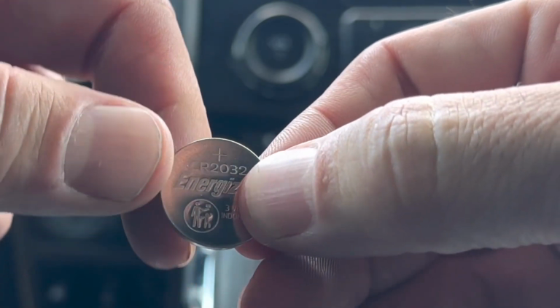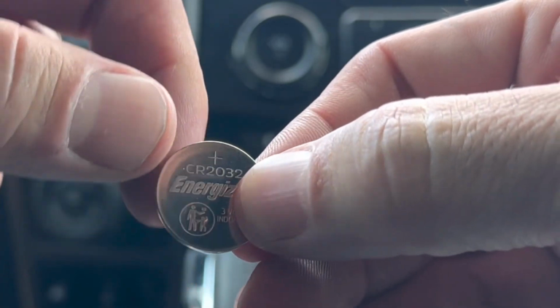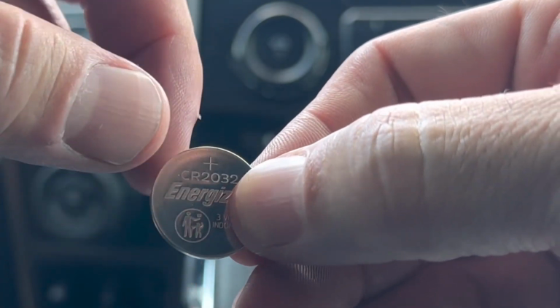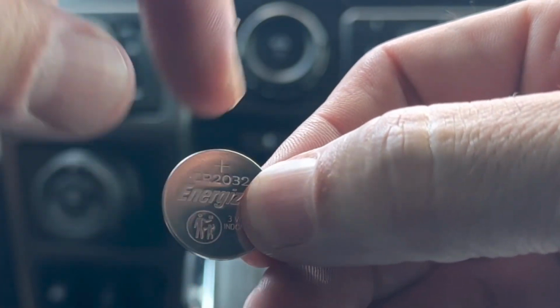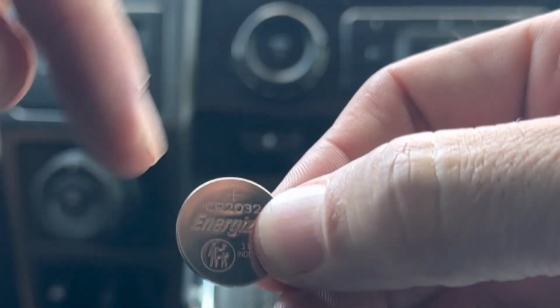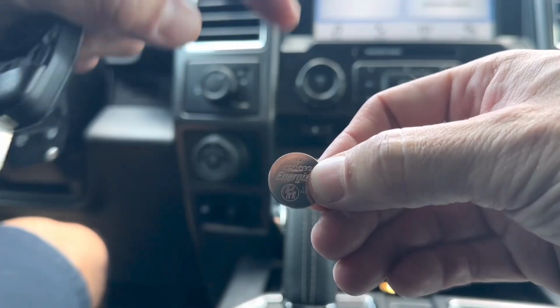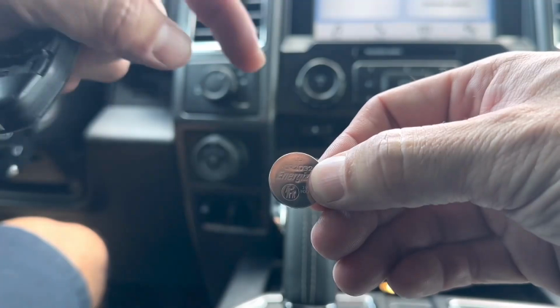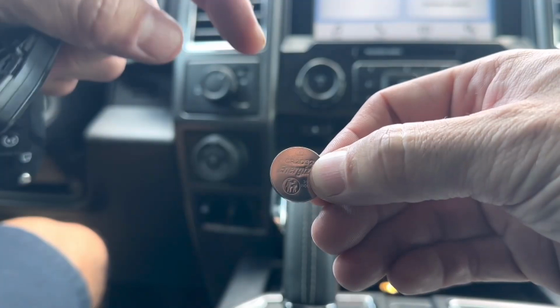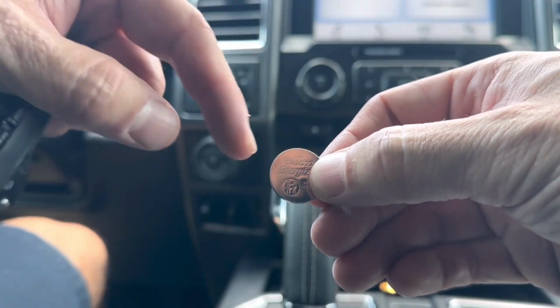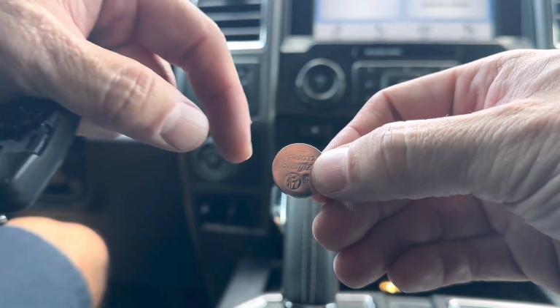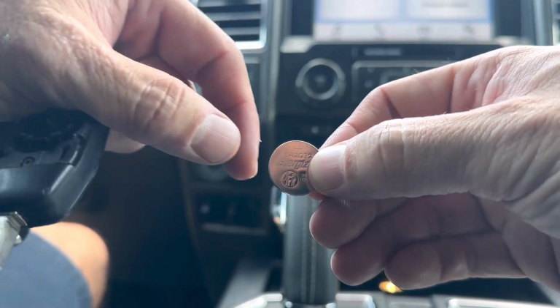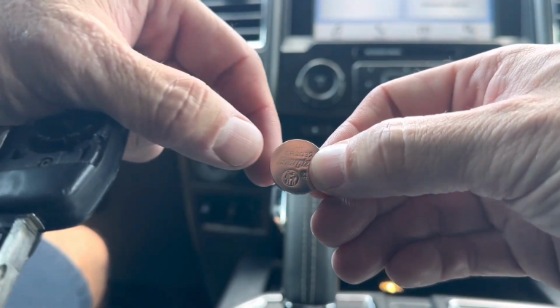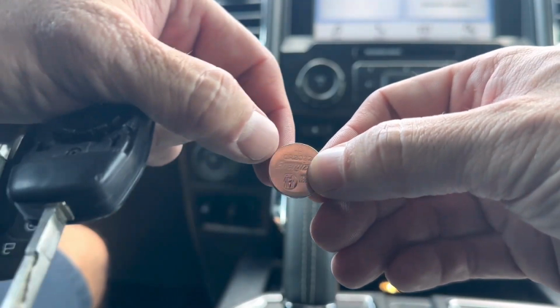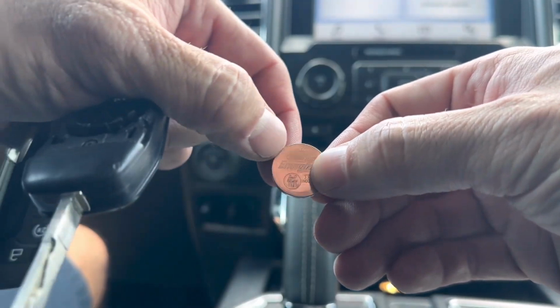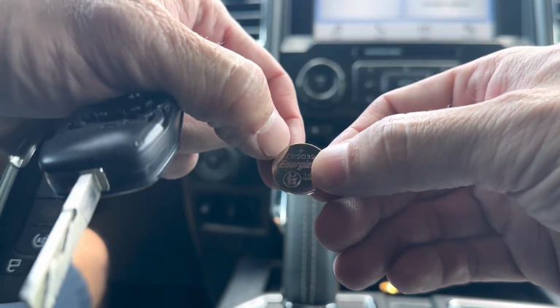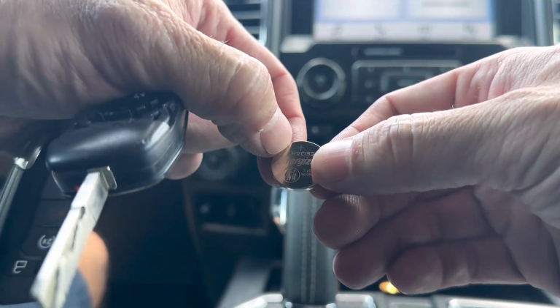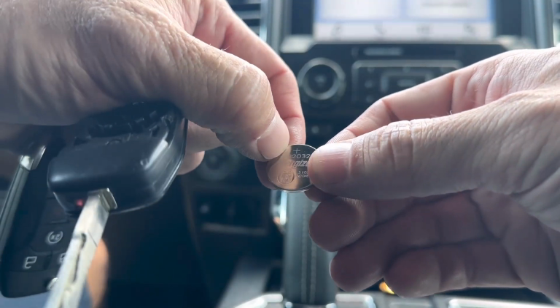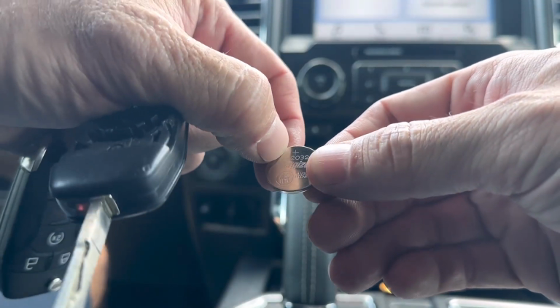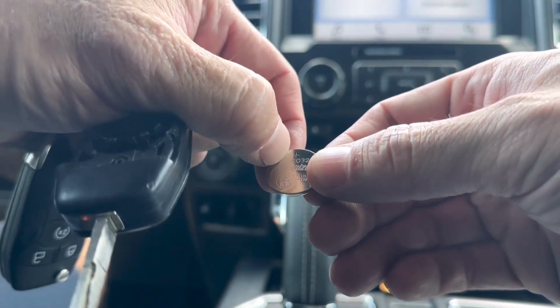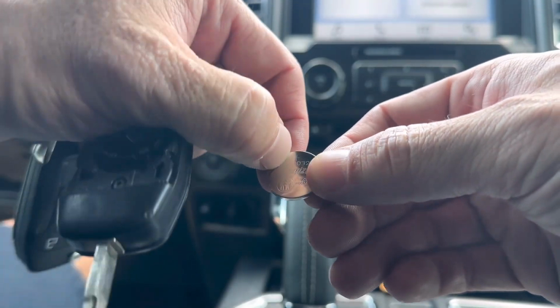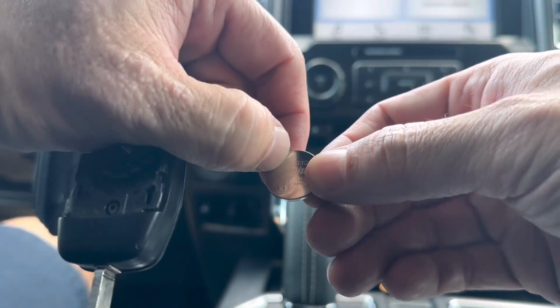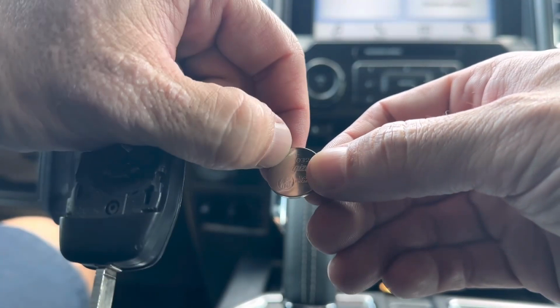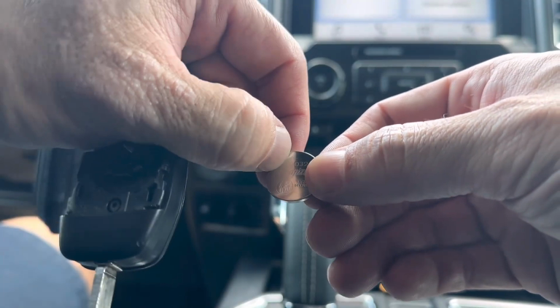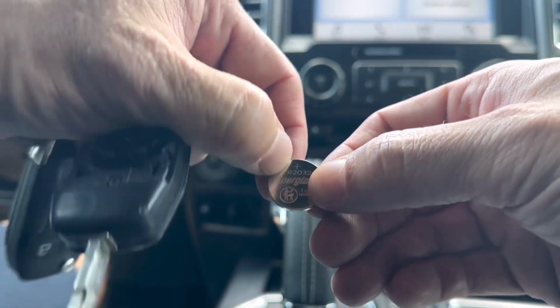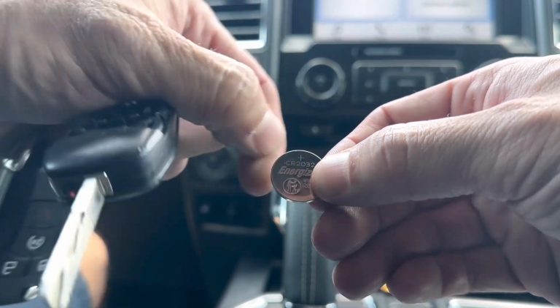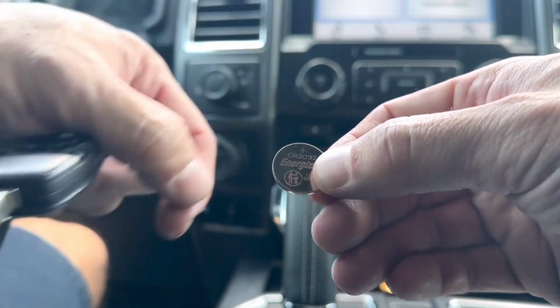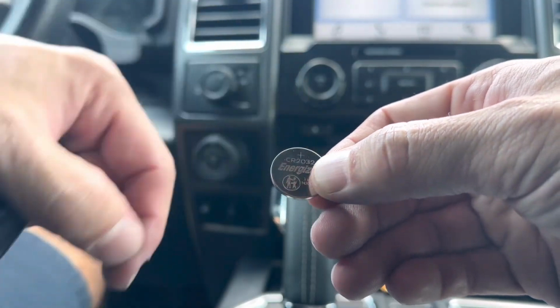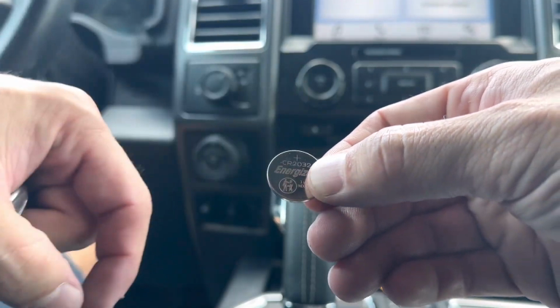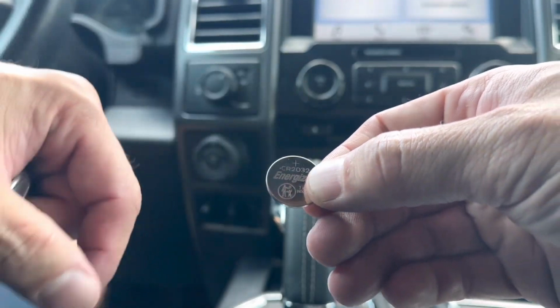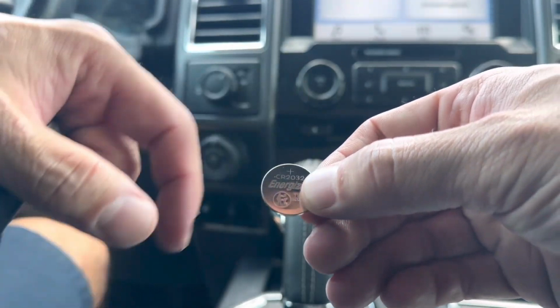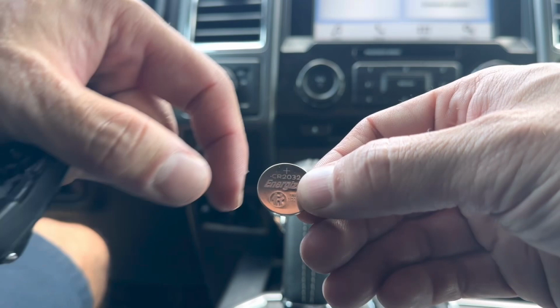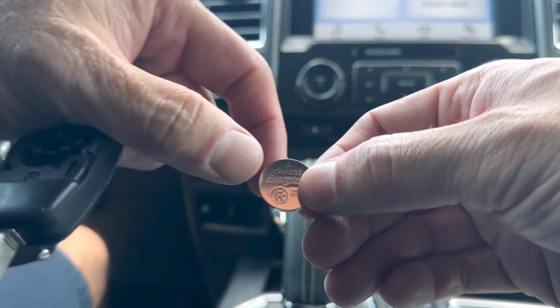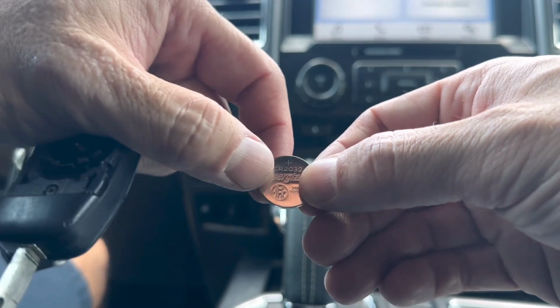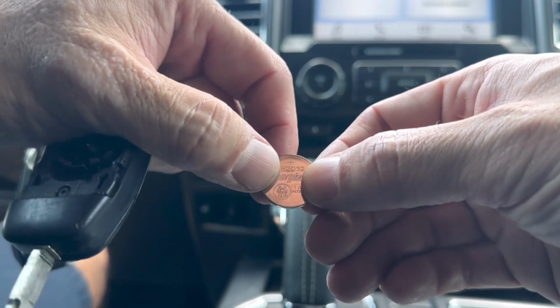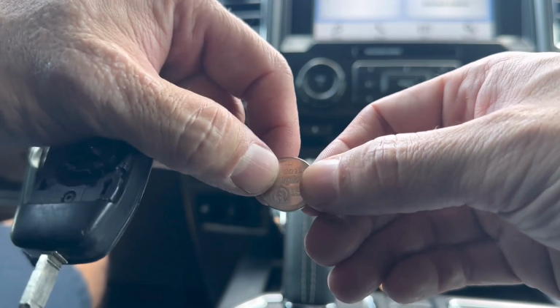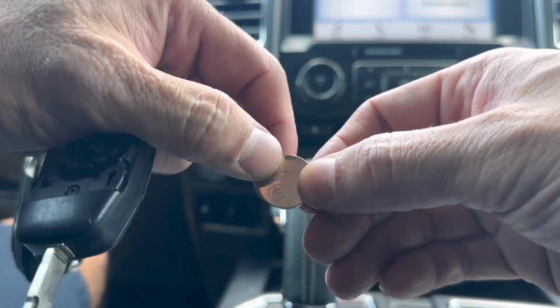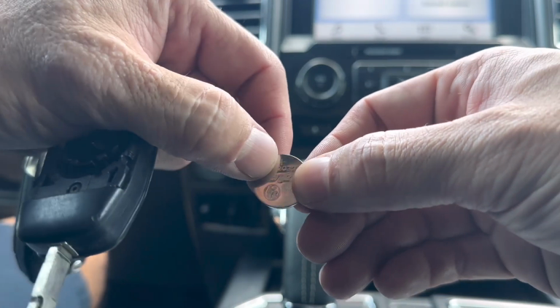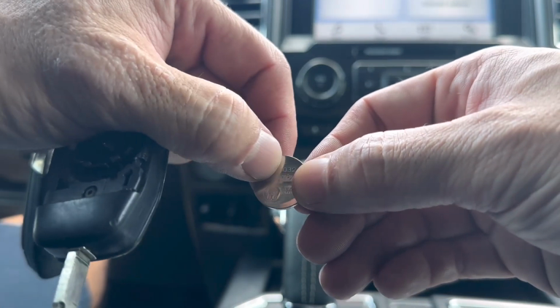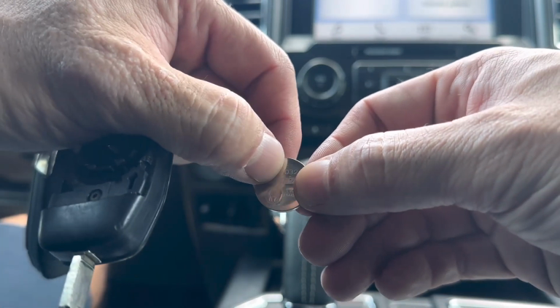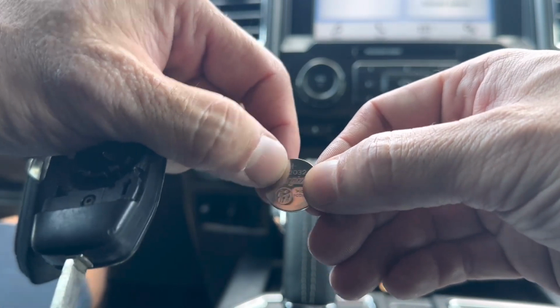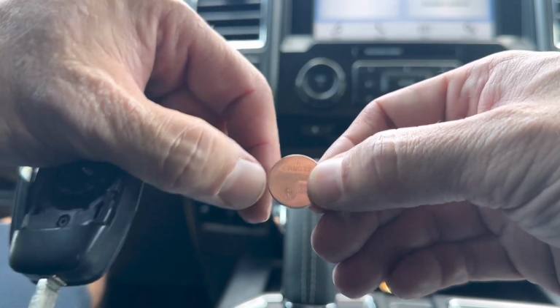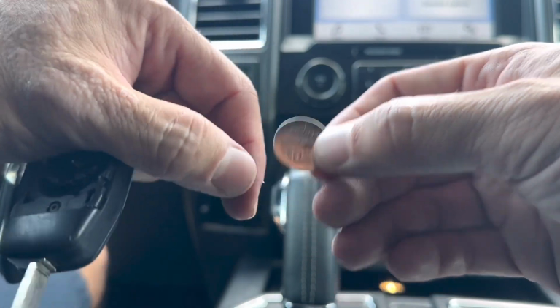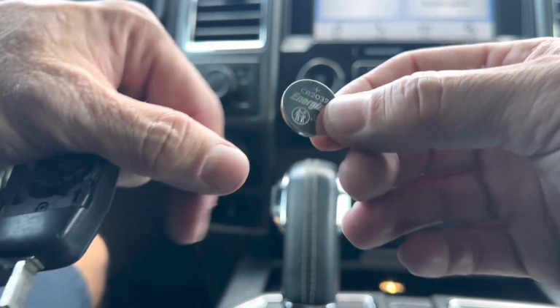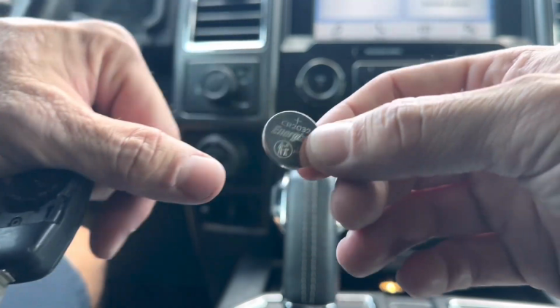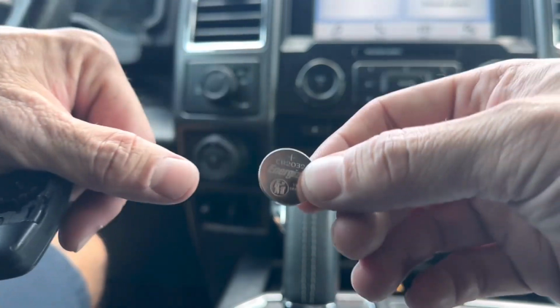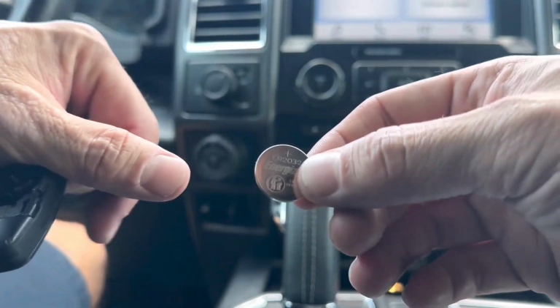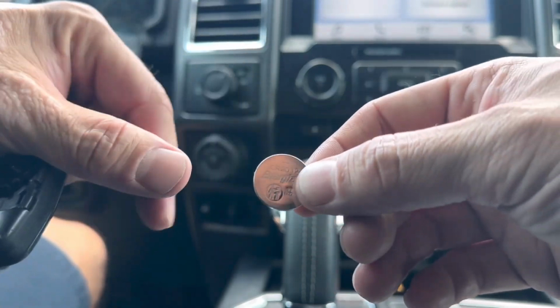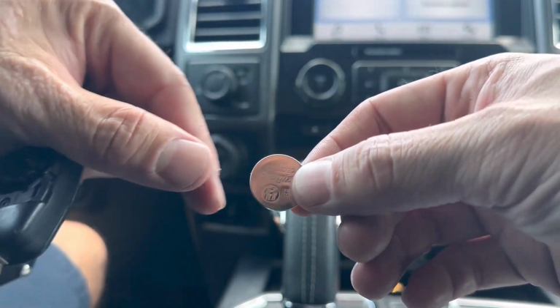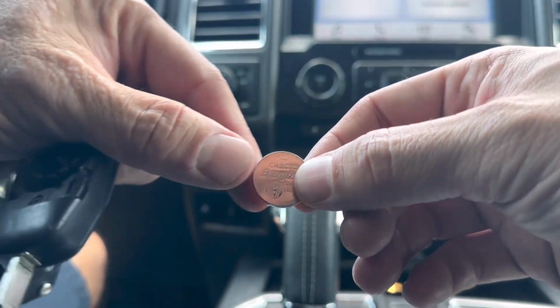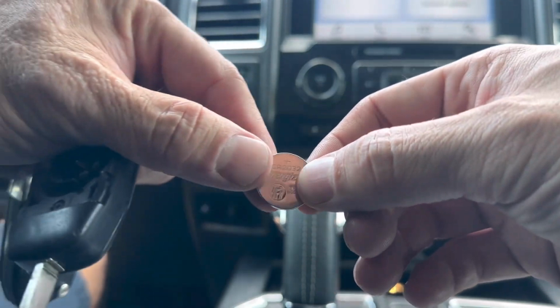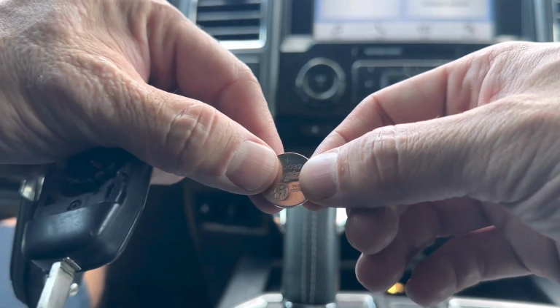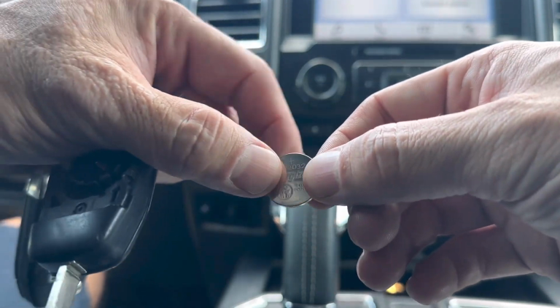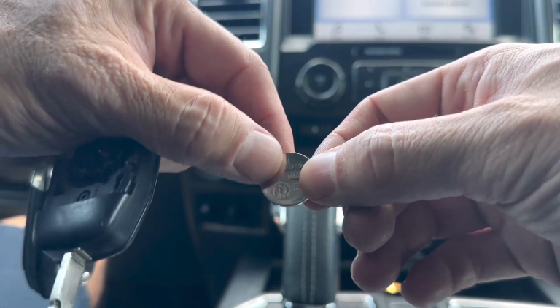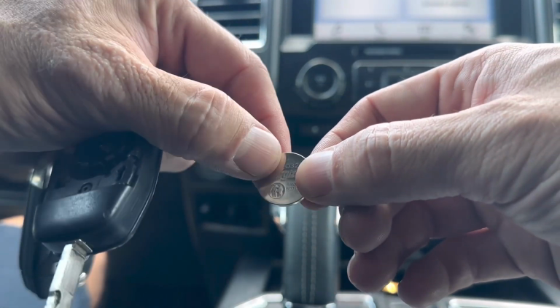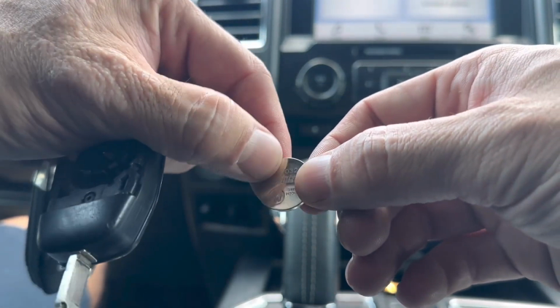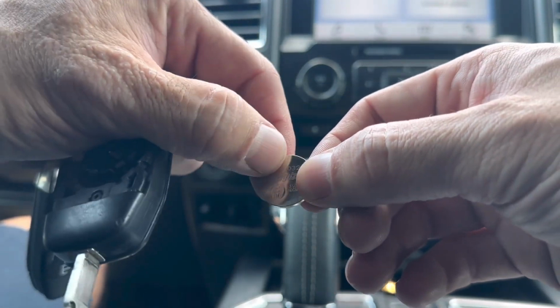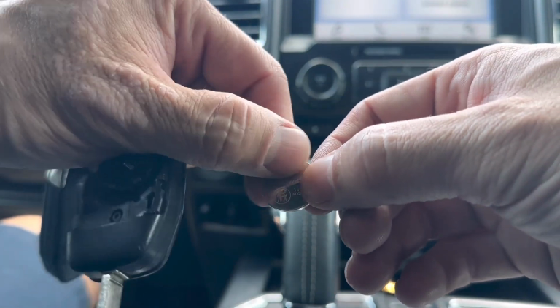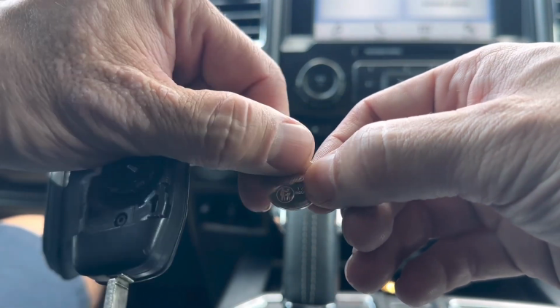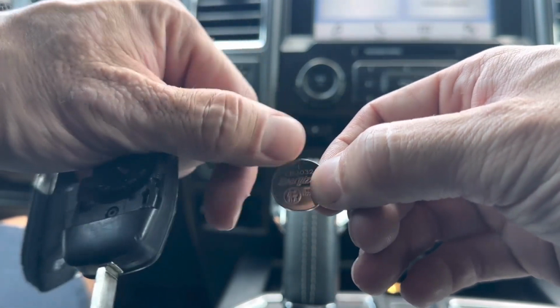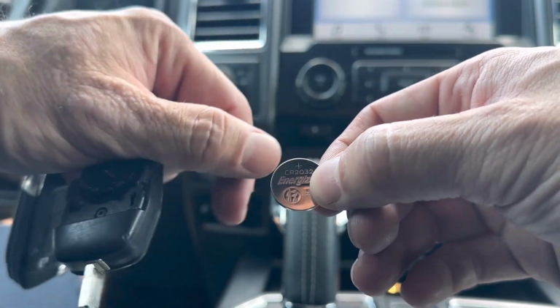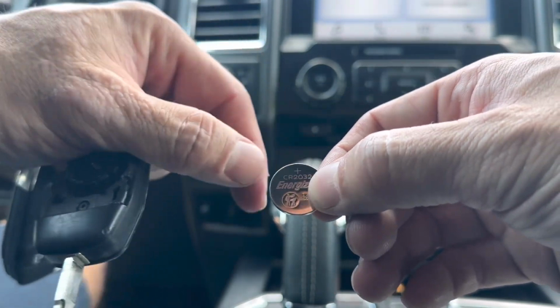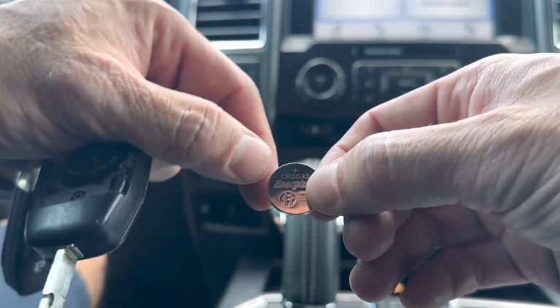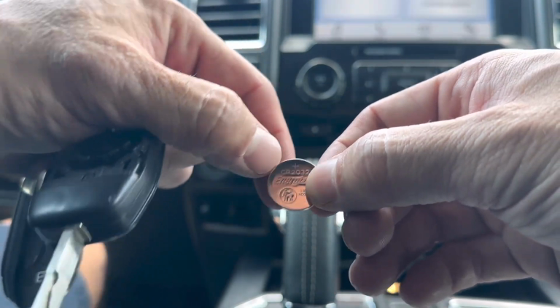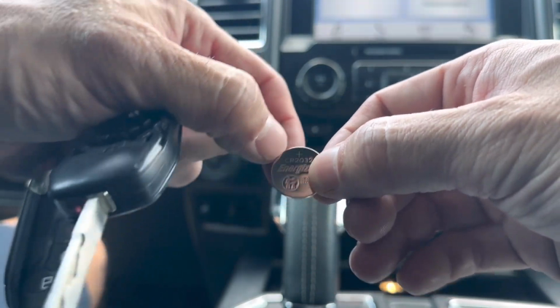I'll leave a link down in the description box to Amazon where you can pick up some CR2032s for about a buck a piece. Check that out if you need some batteries.